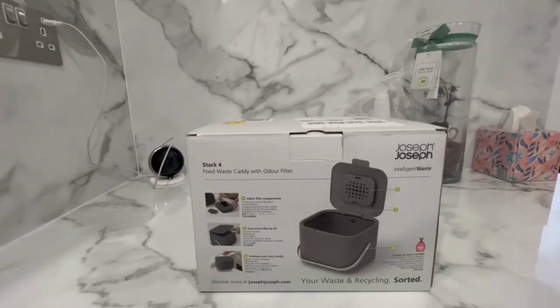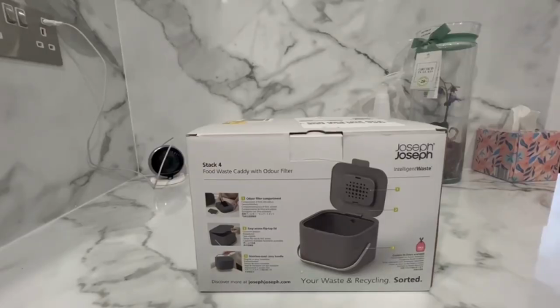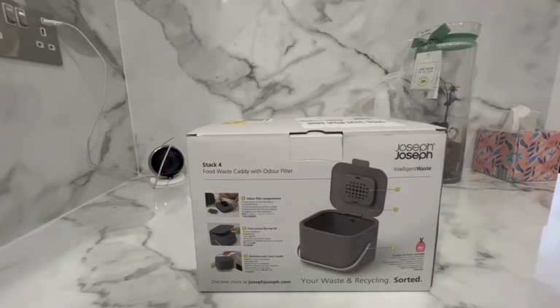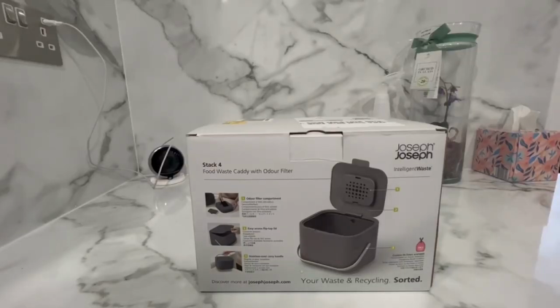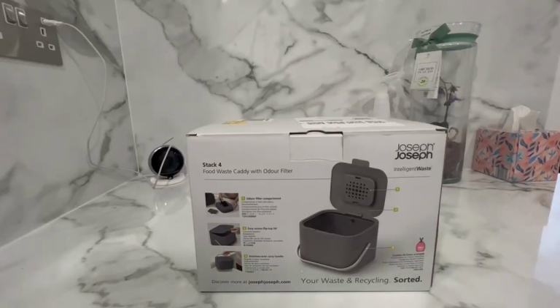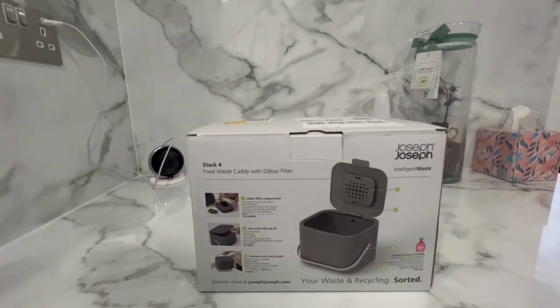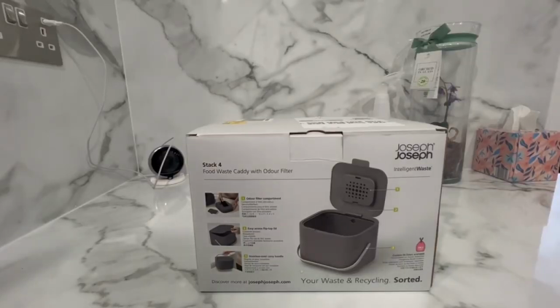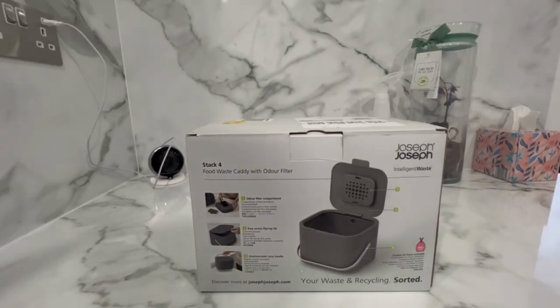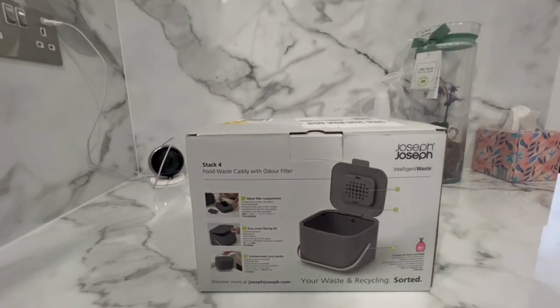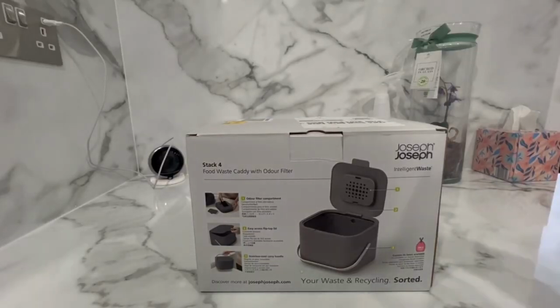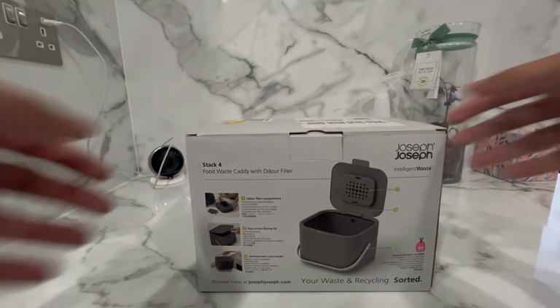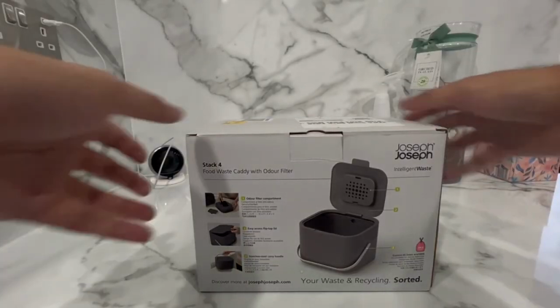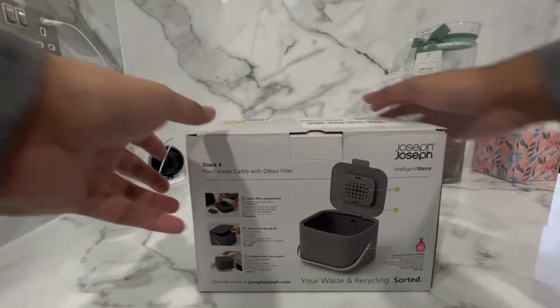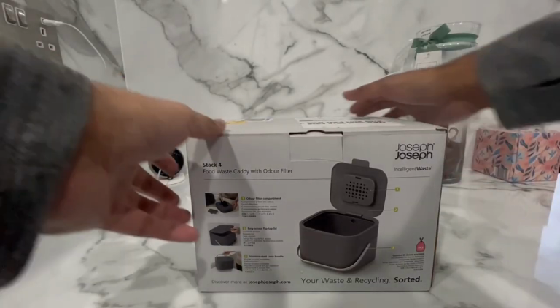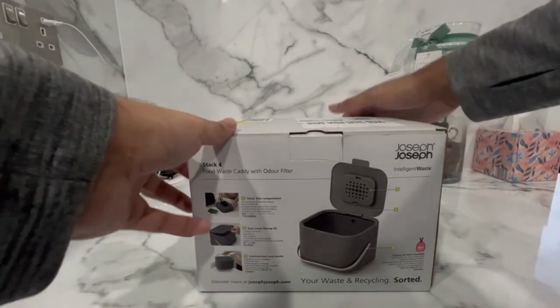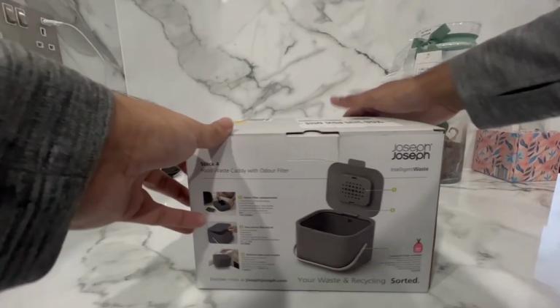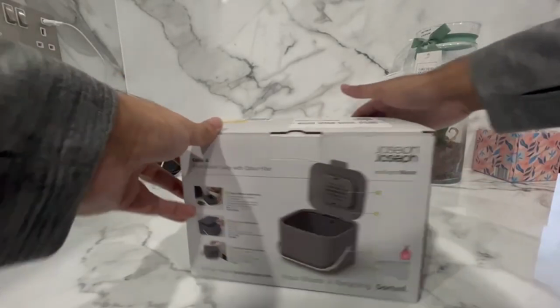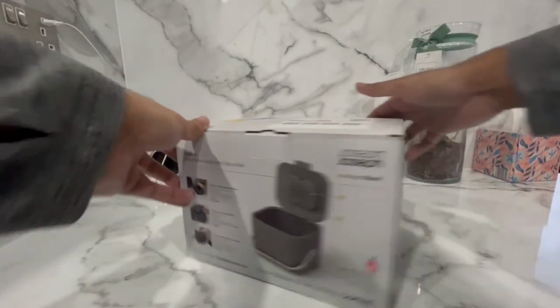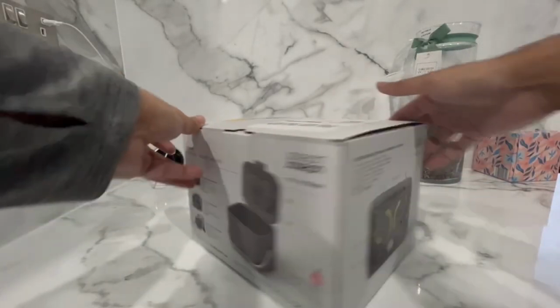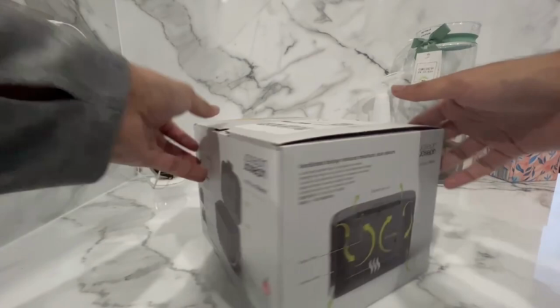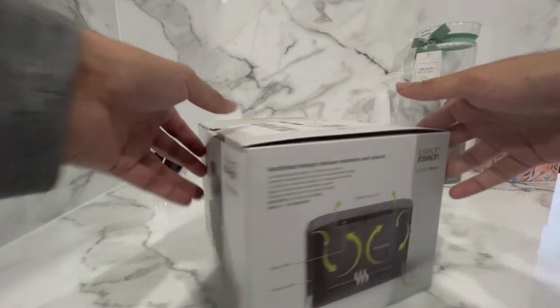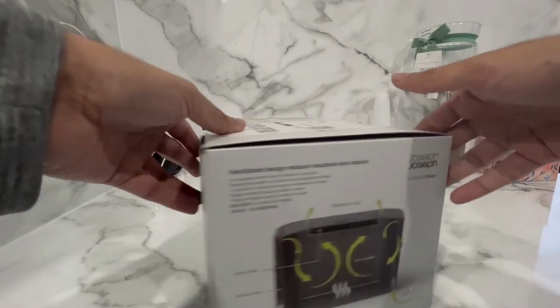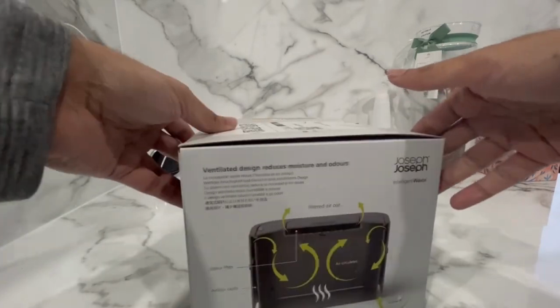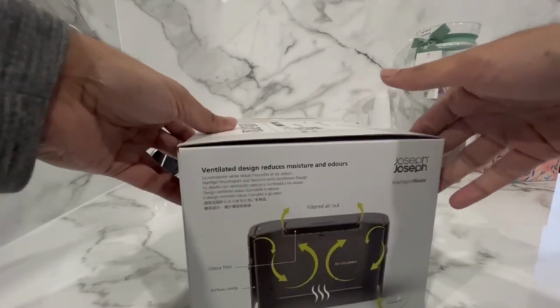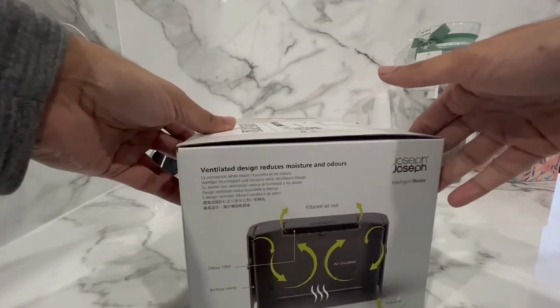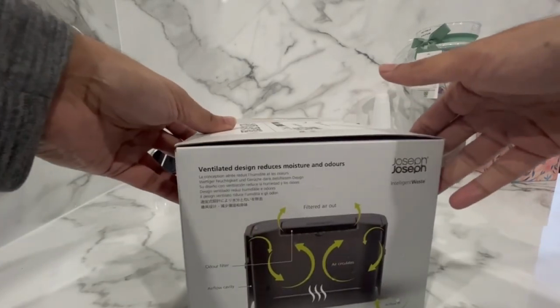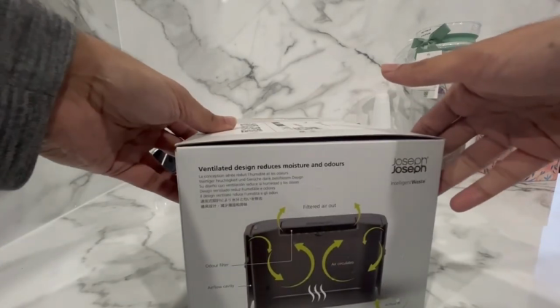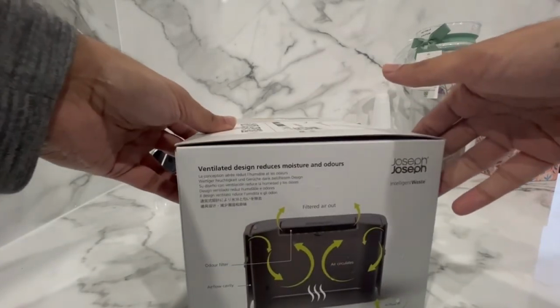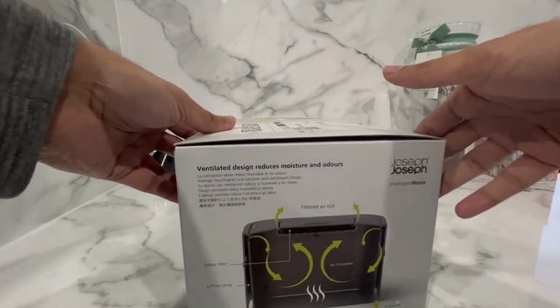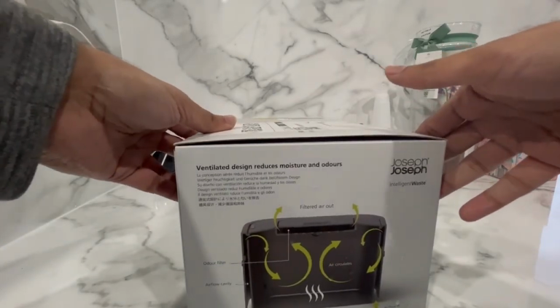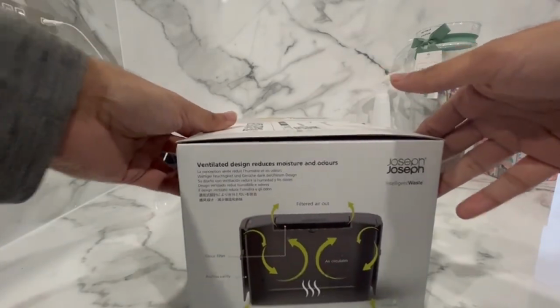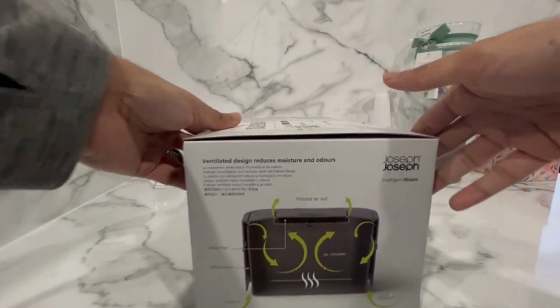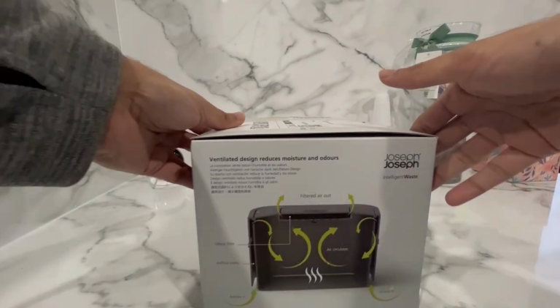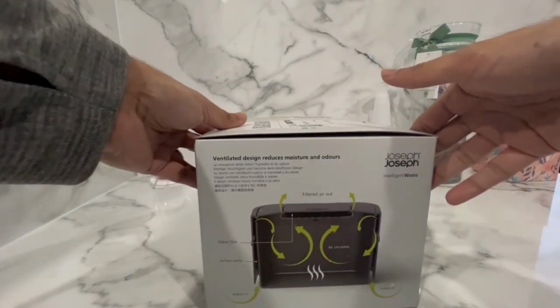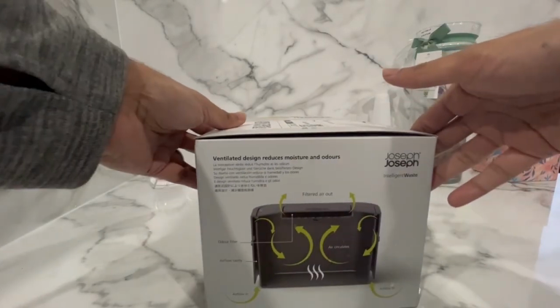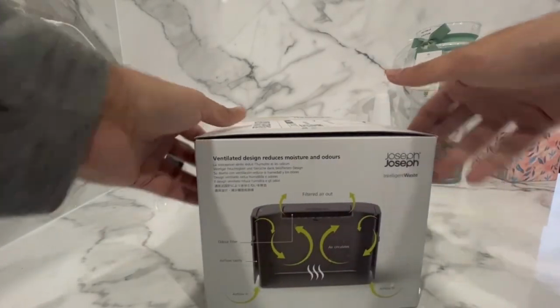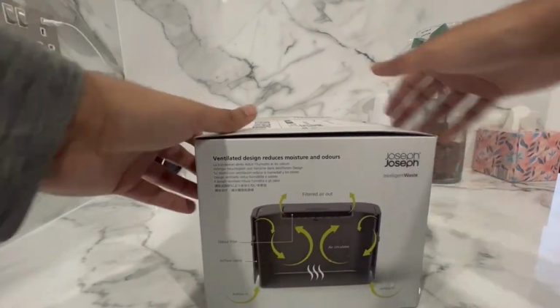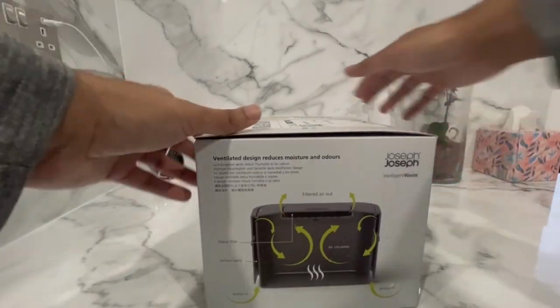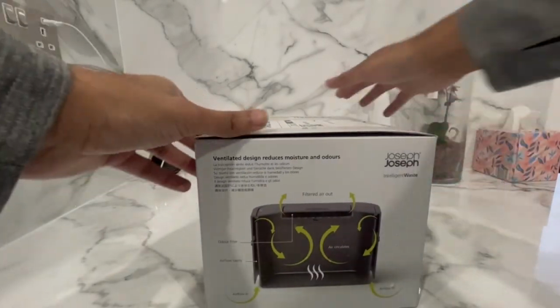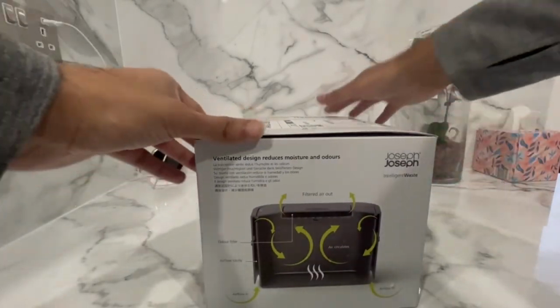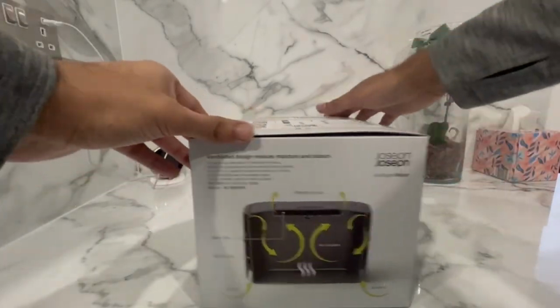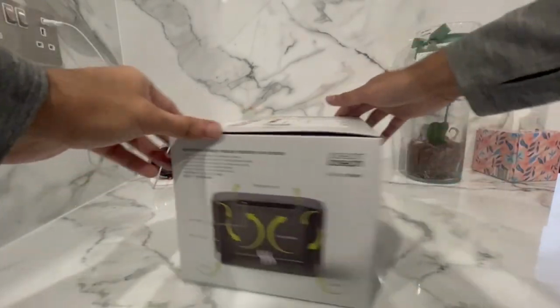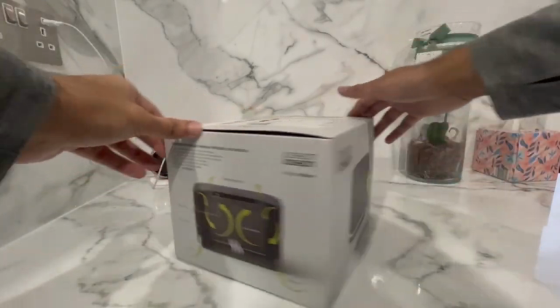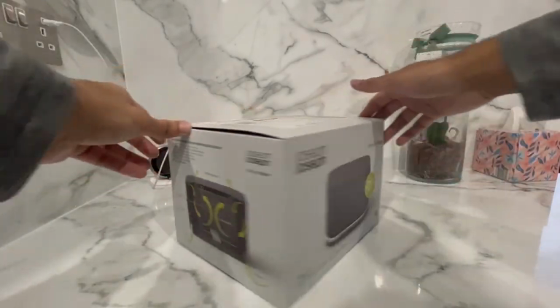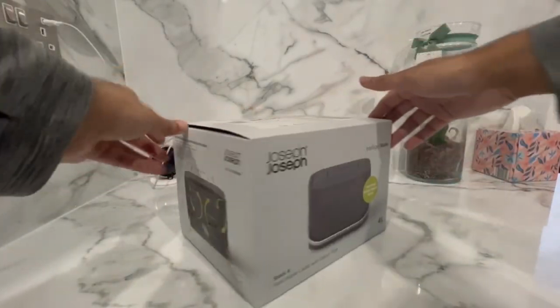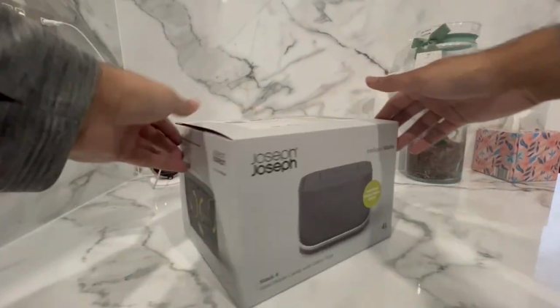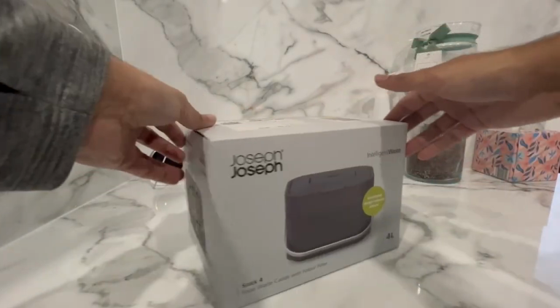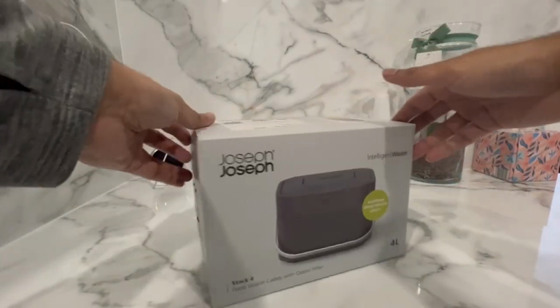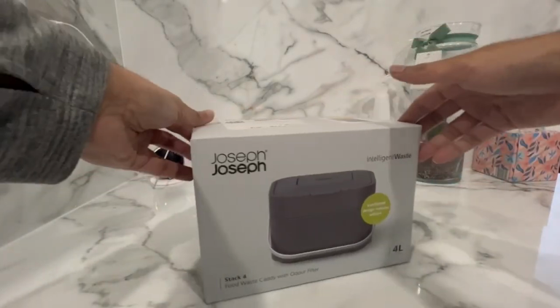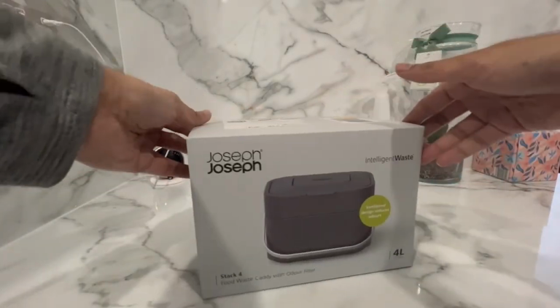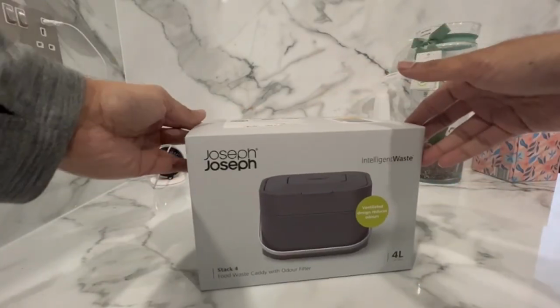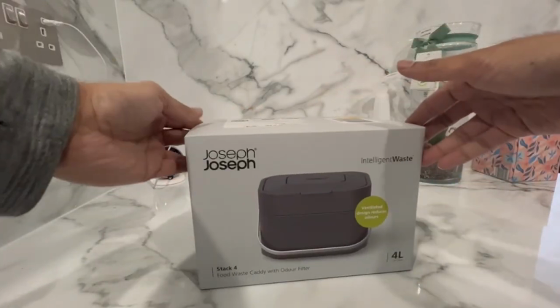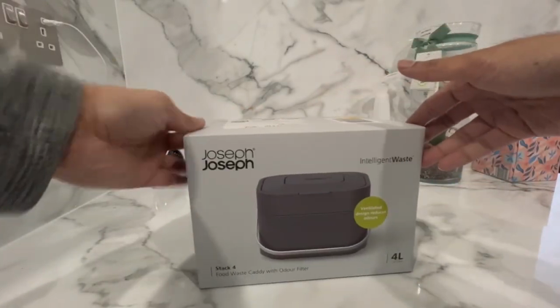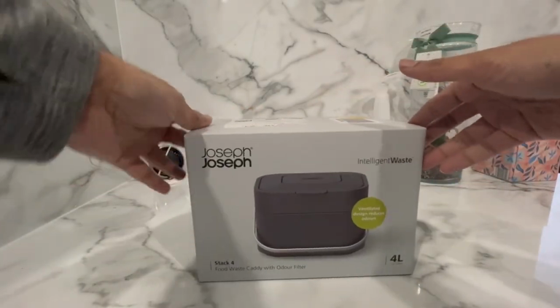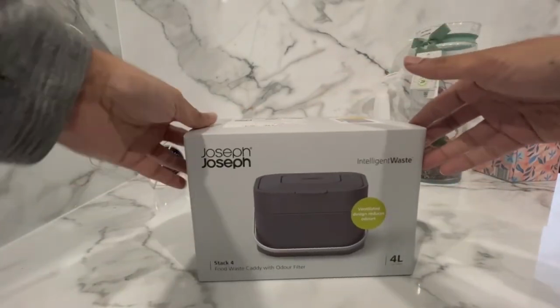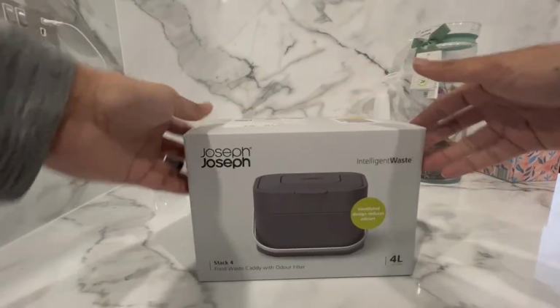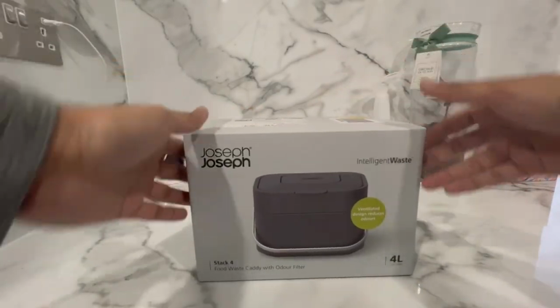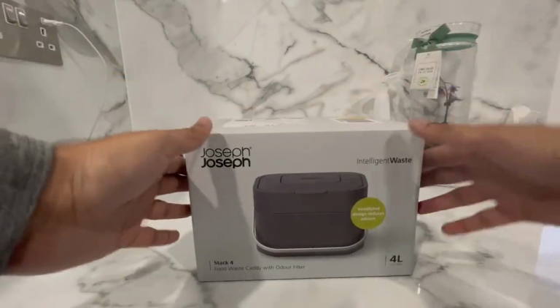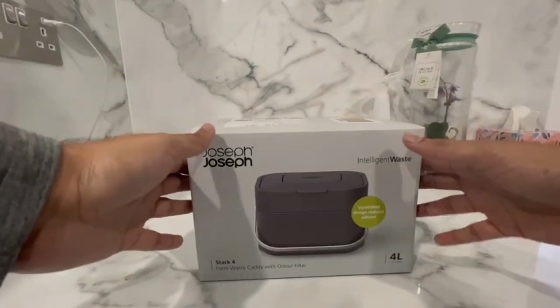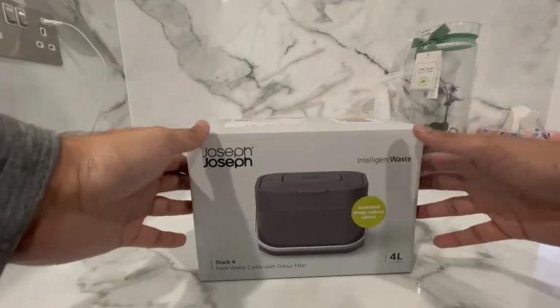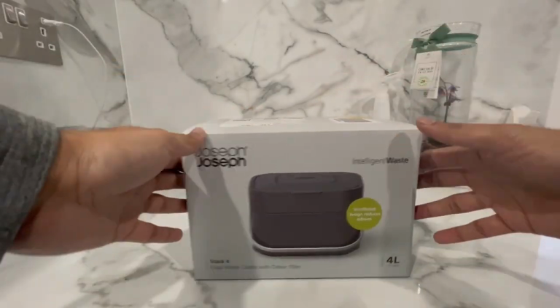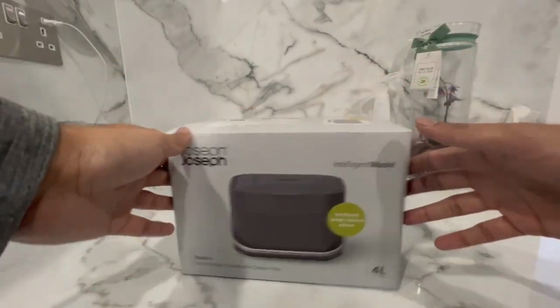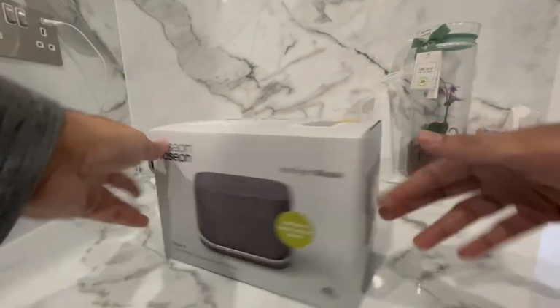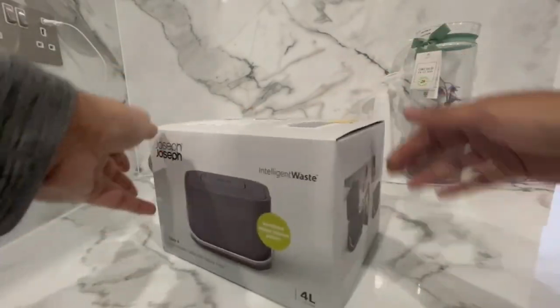Hello guys and welcome back to another video. This one is all about the intelligent food waste caddy bin by Joseph Joseph.